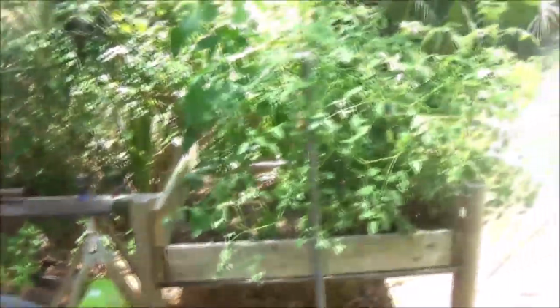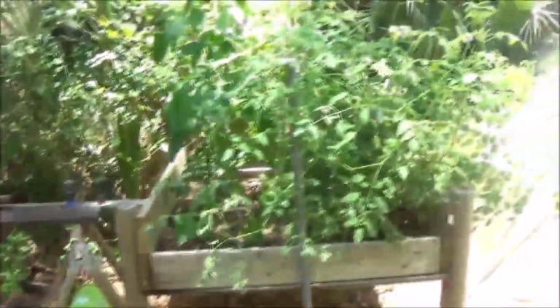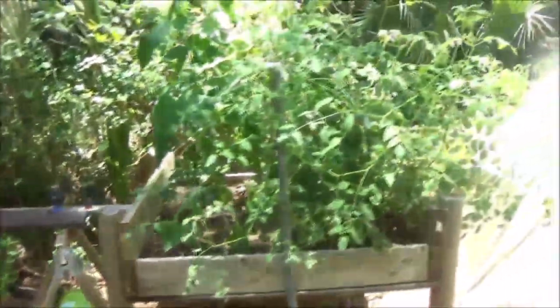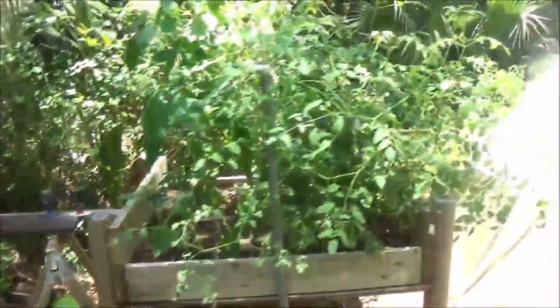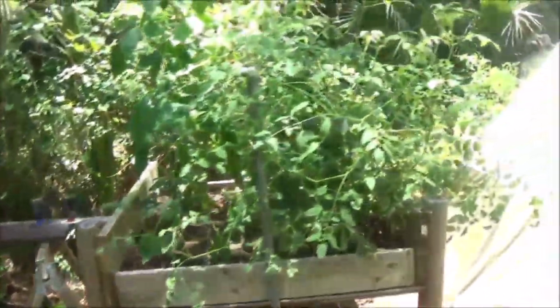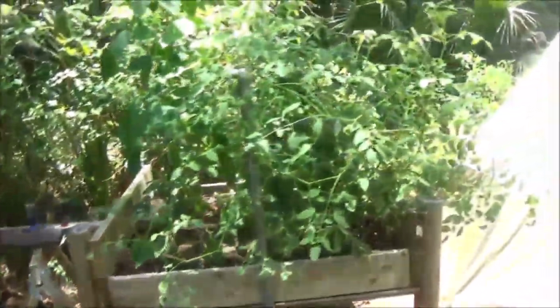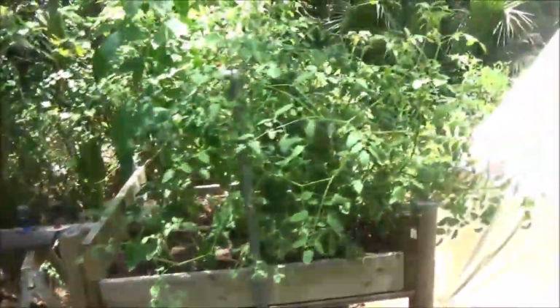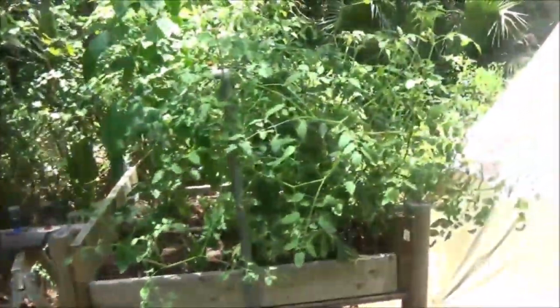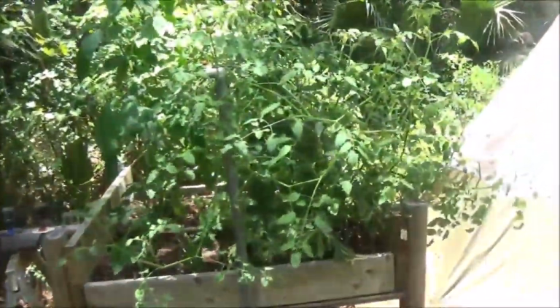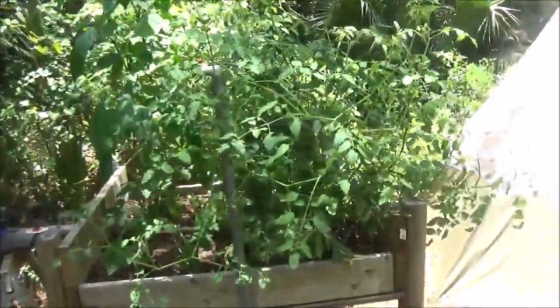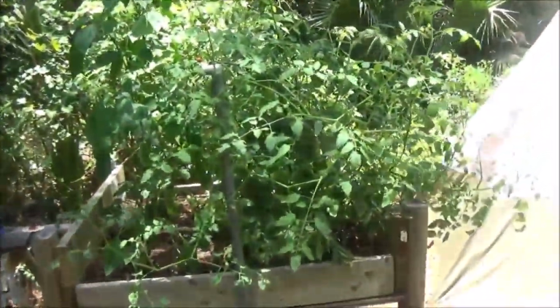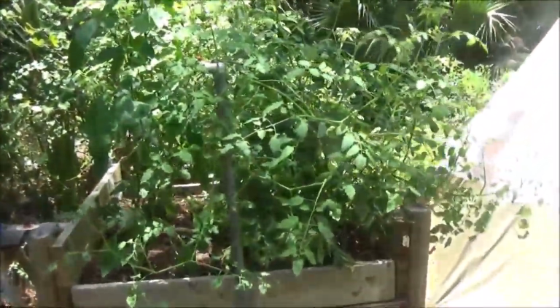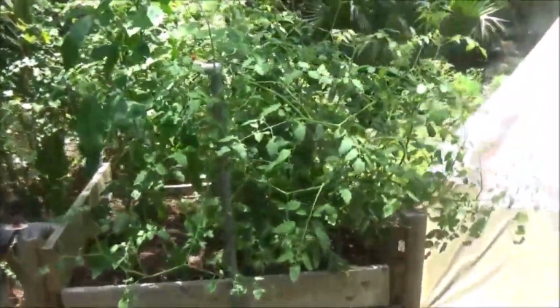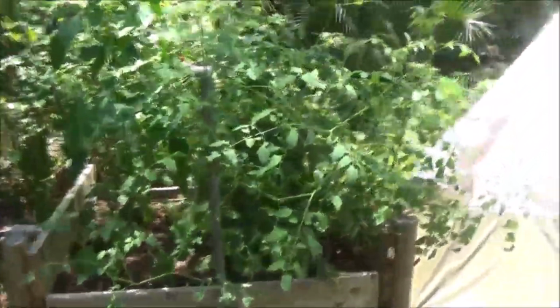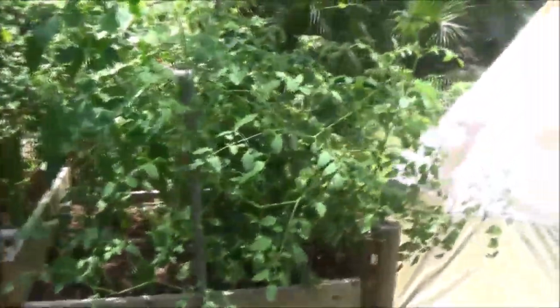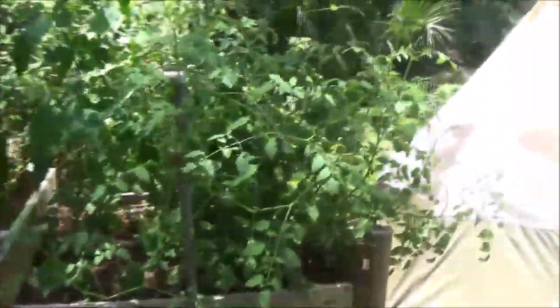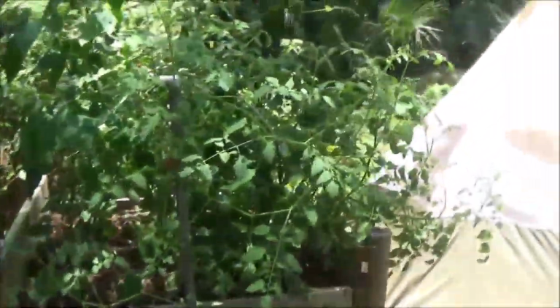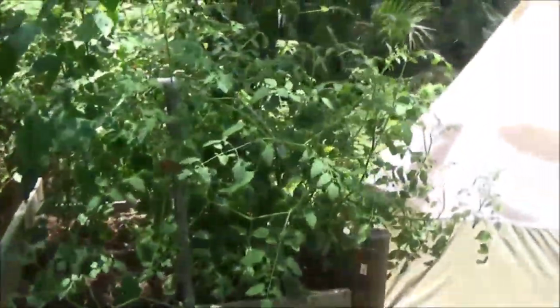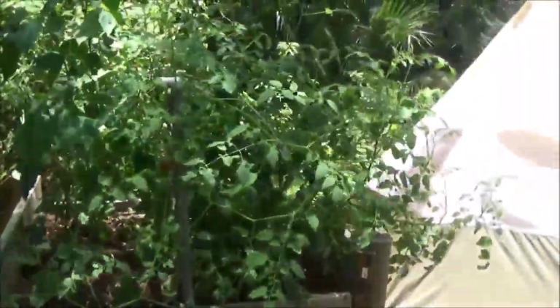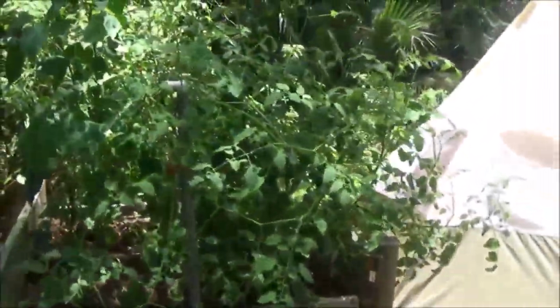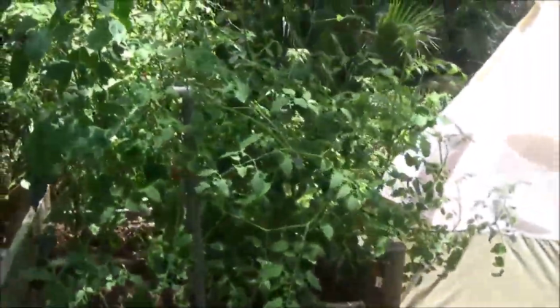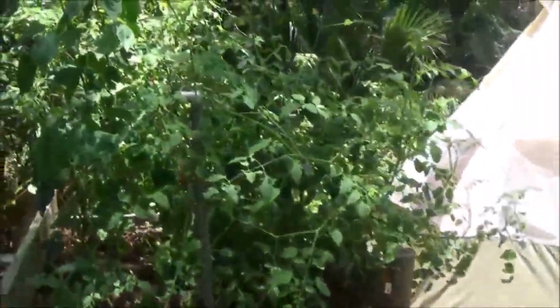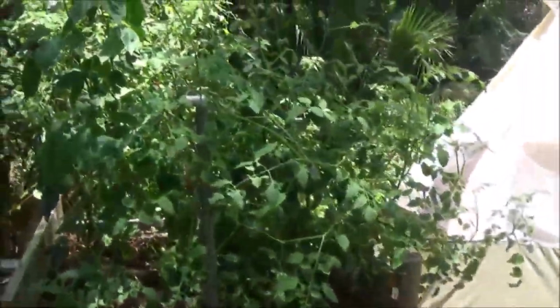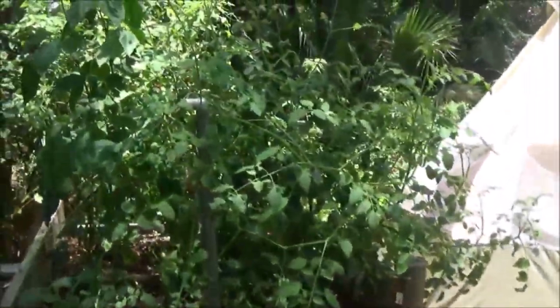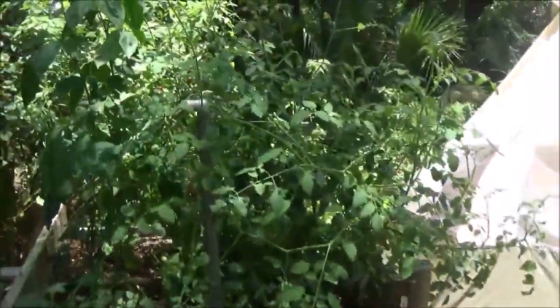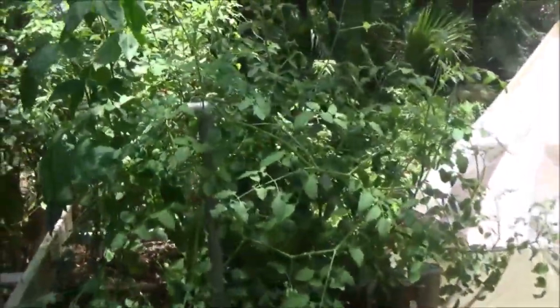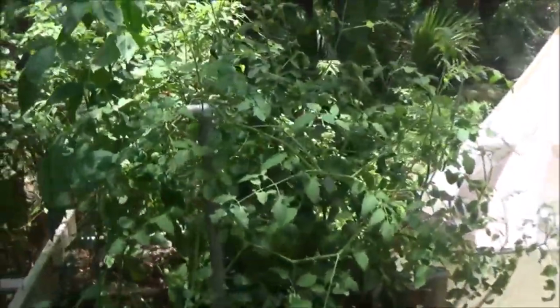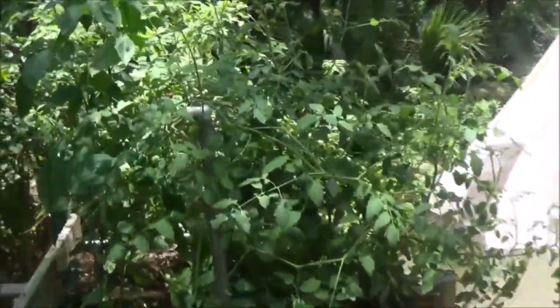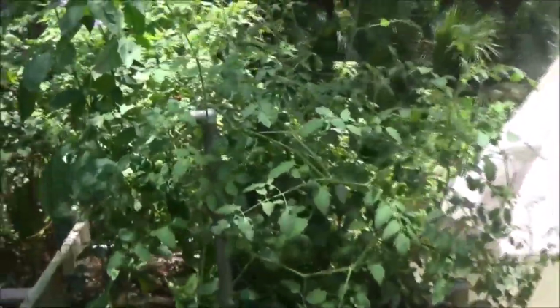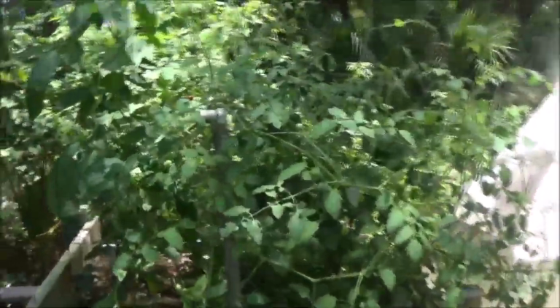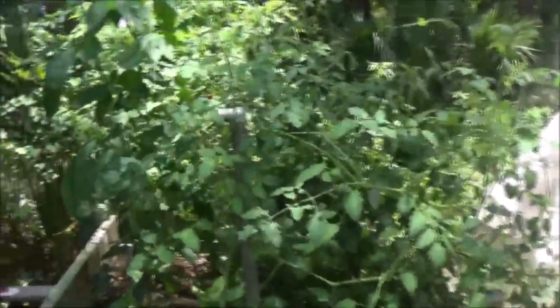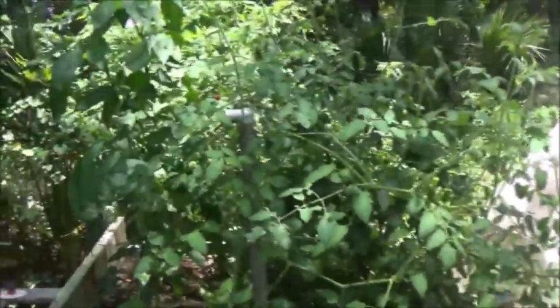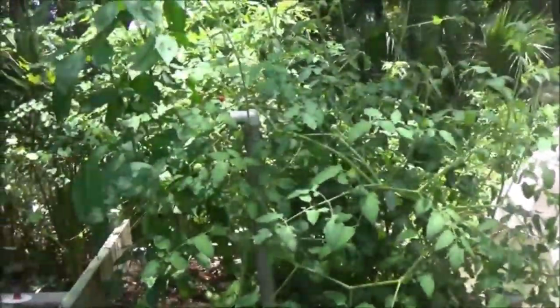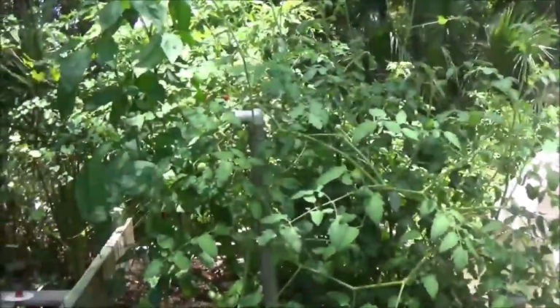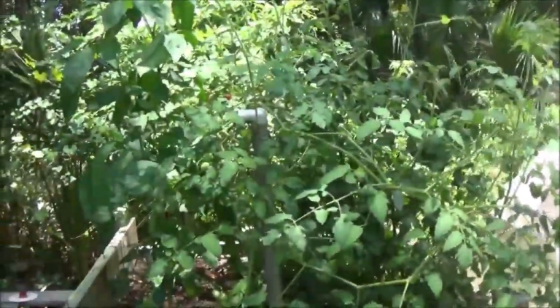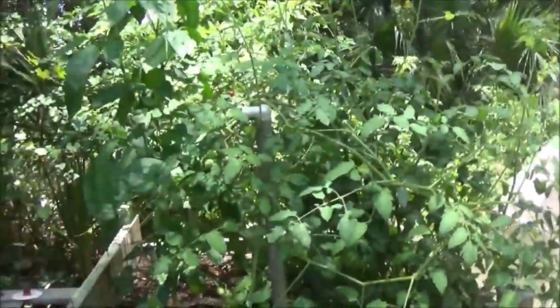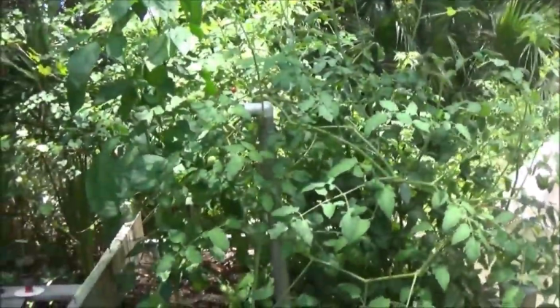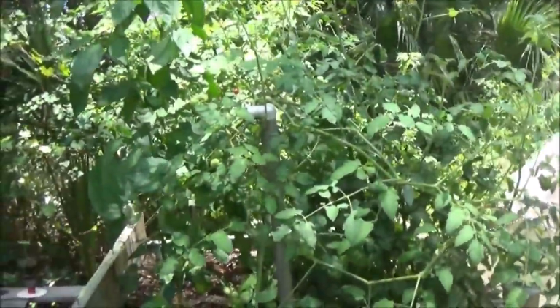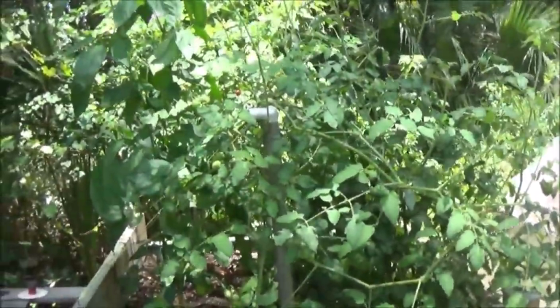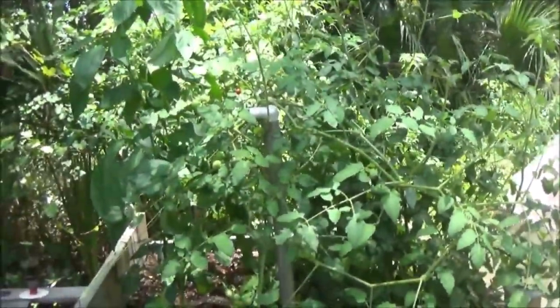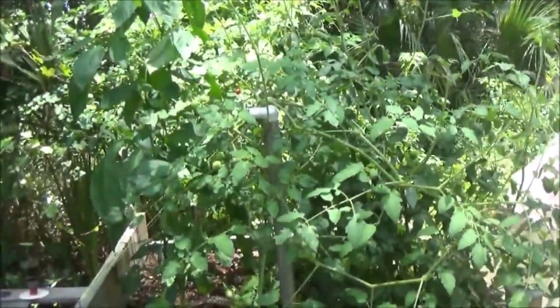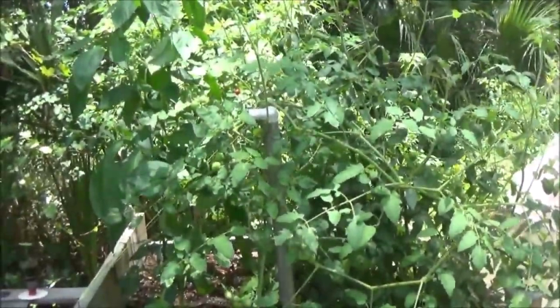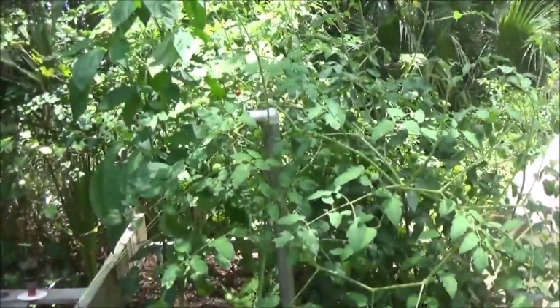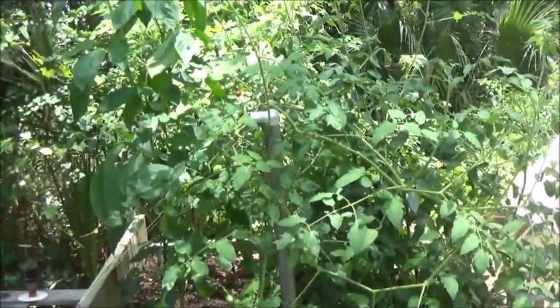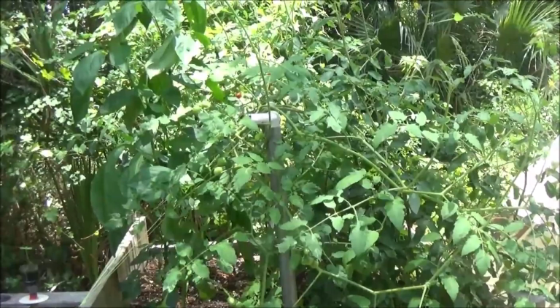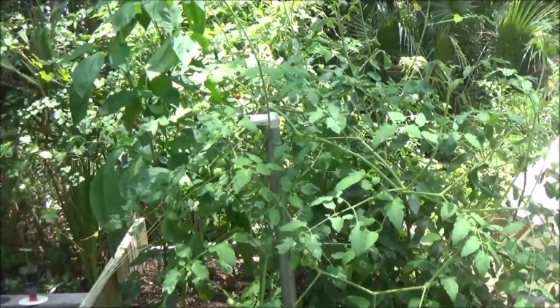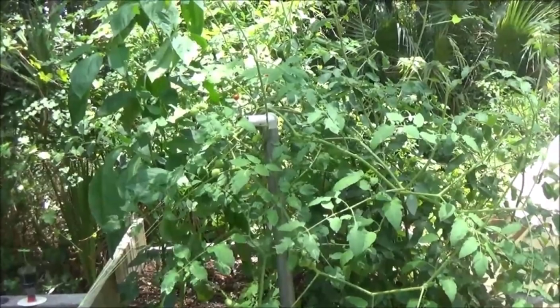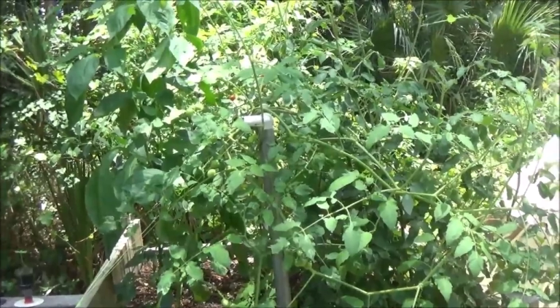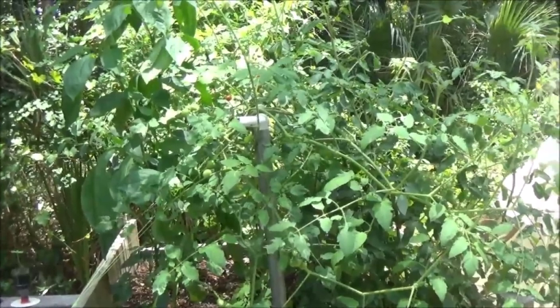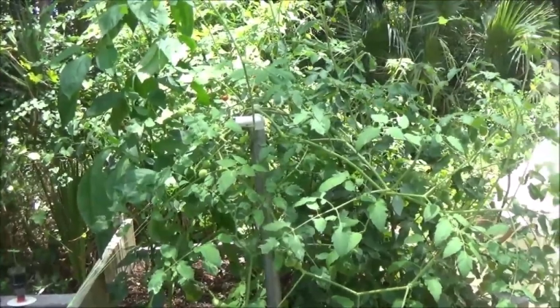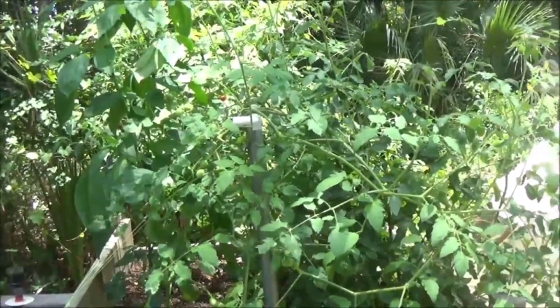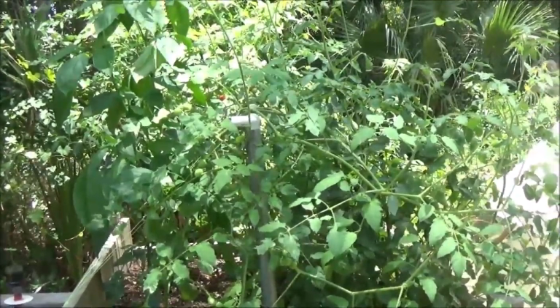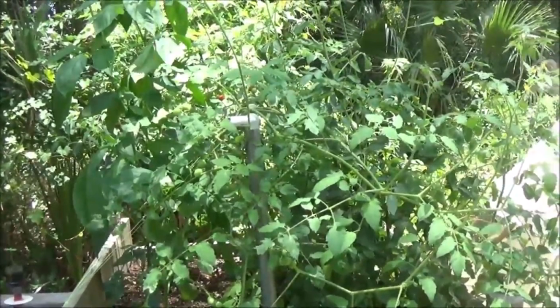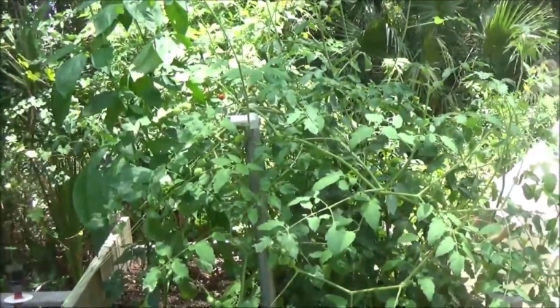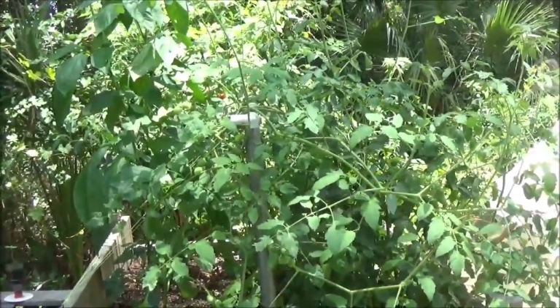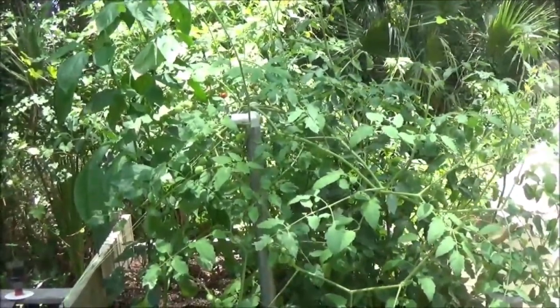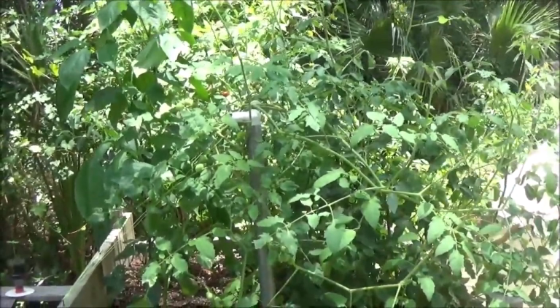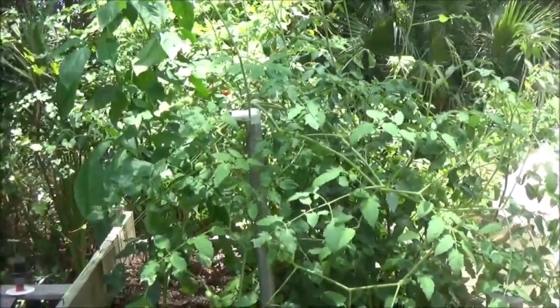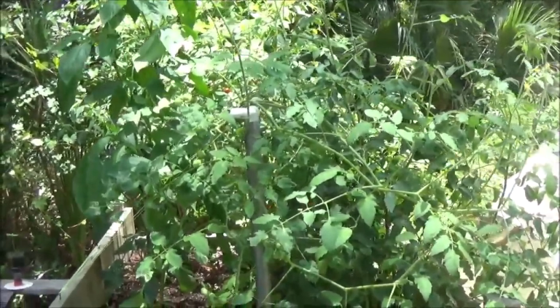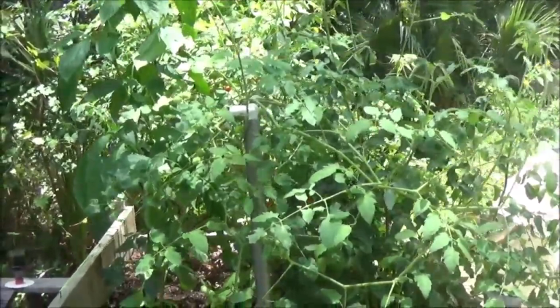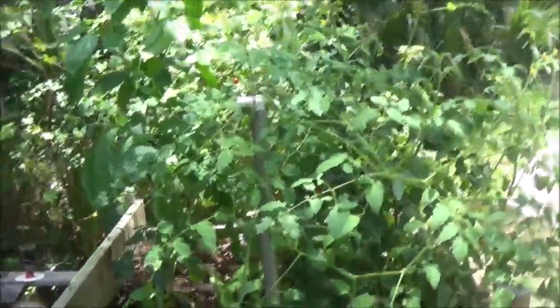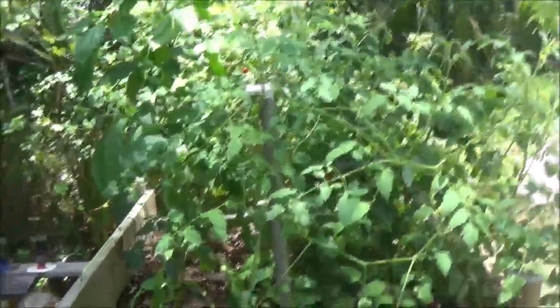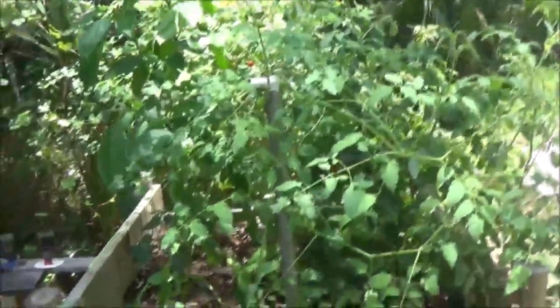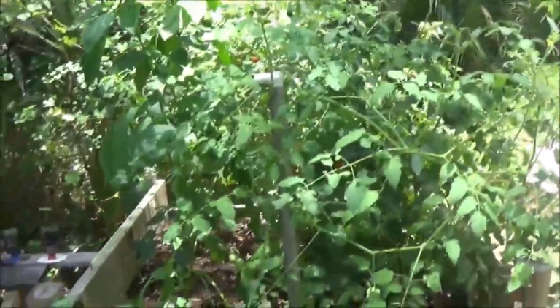Alright, garden update week eight. Stay tuned for our sunflower update which is coming up next. Thanks for watching, appreciate it!